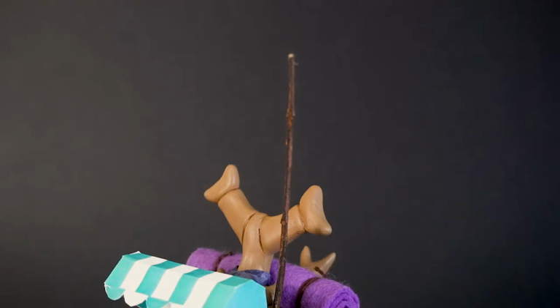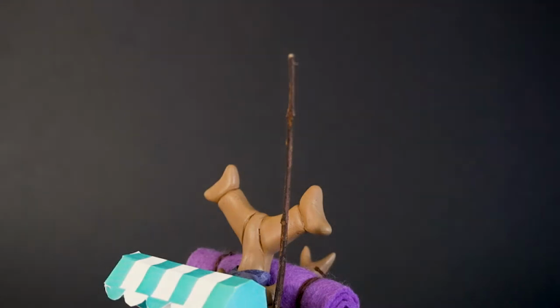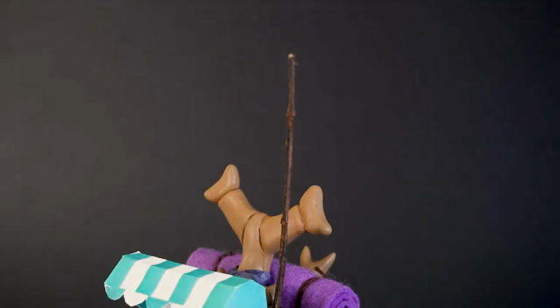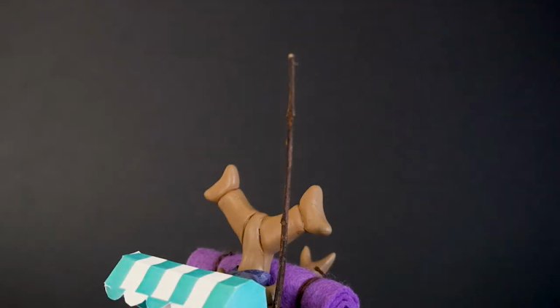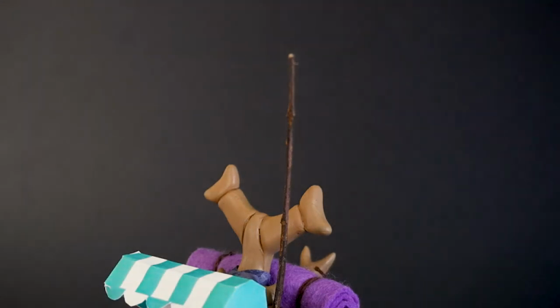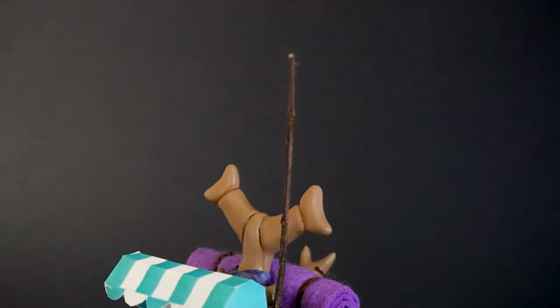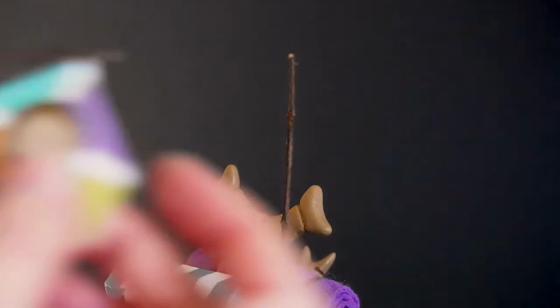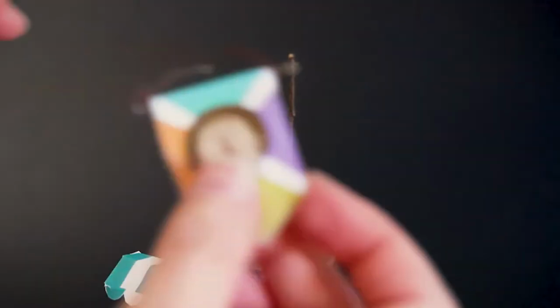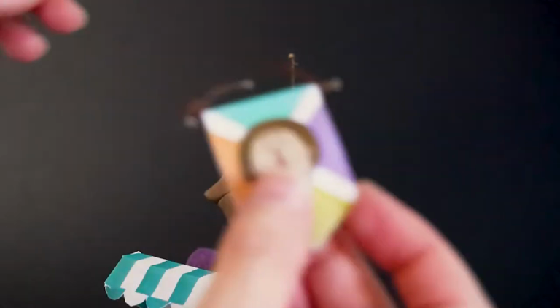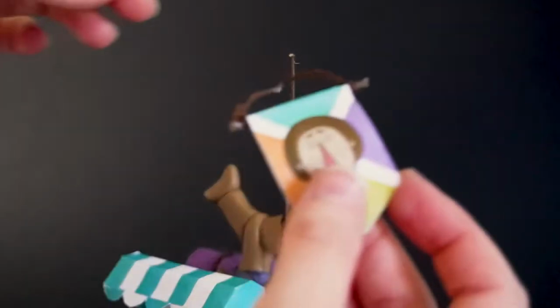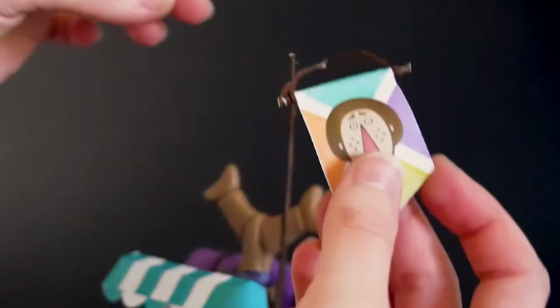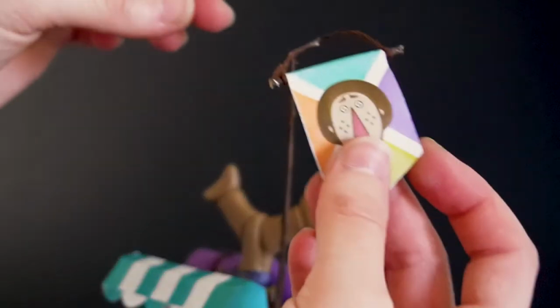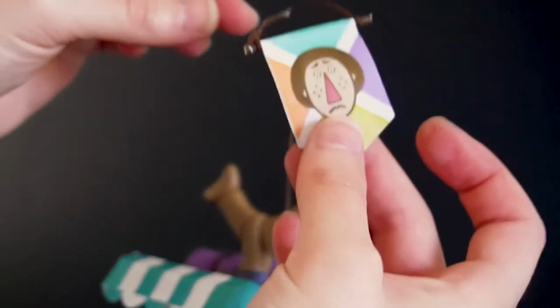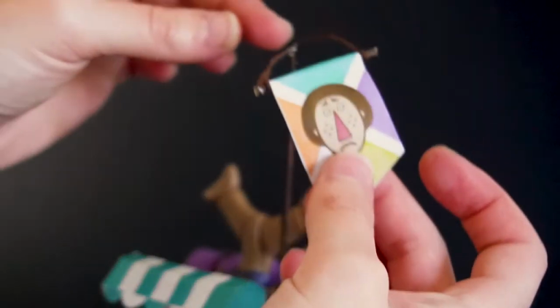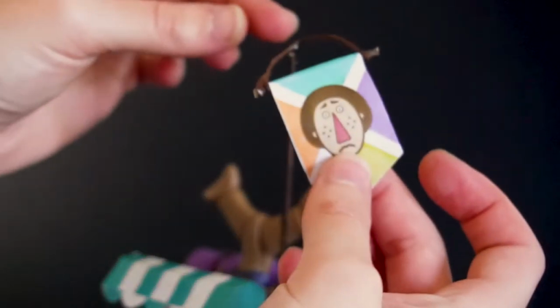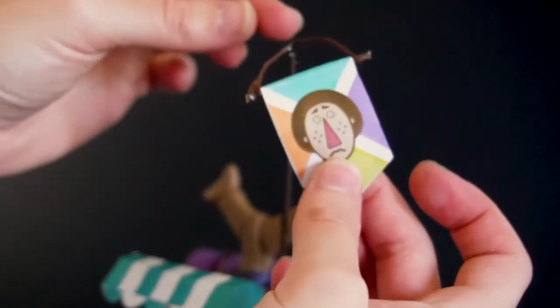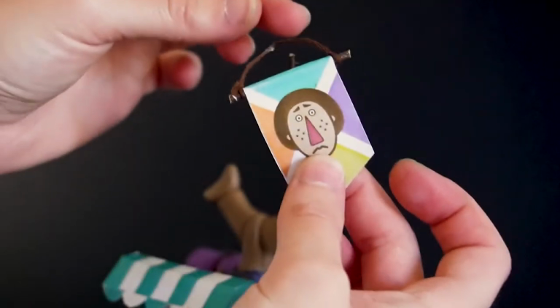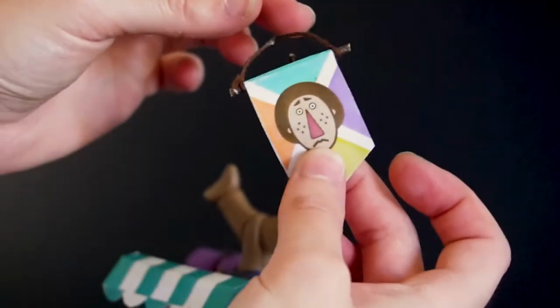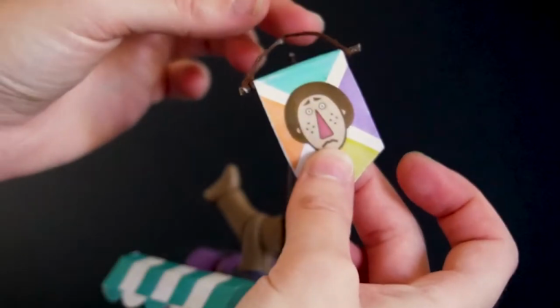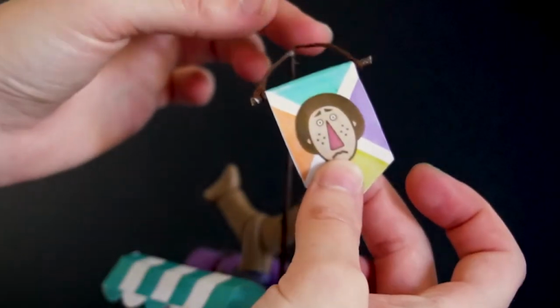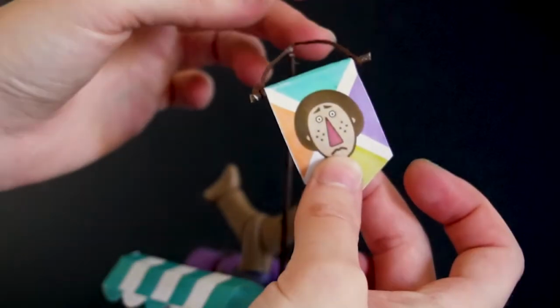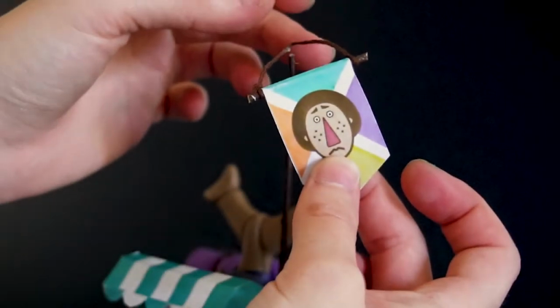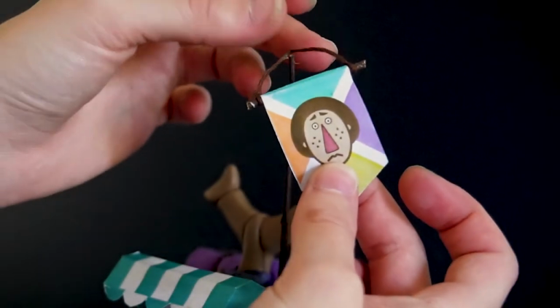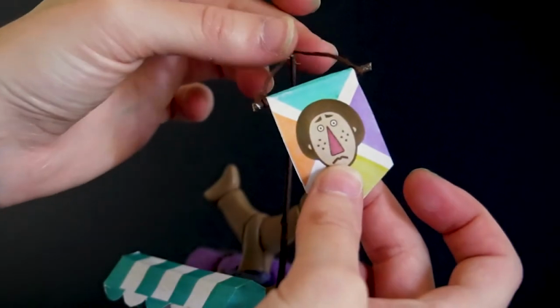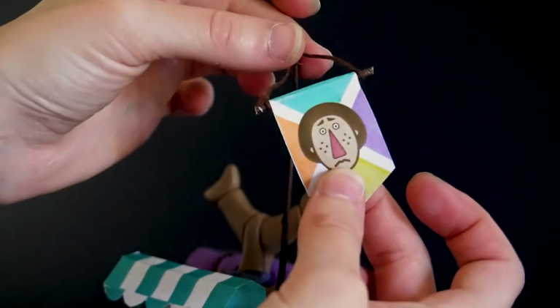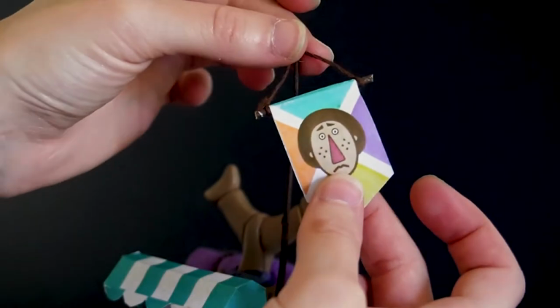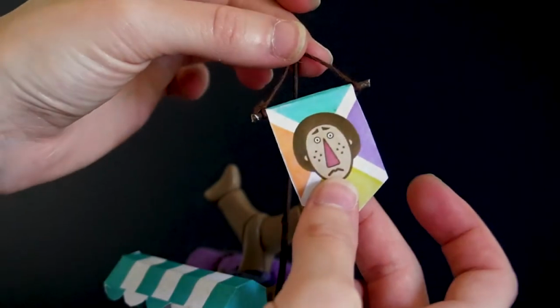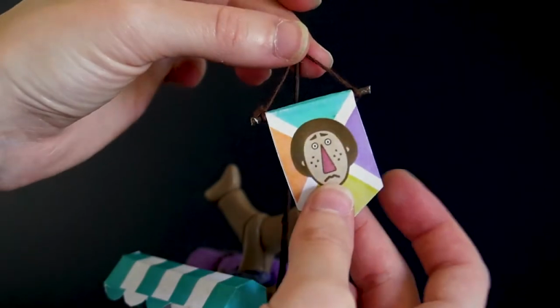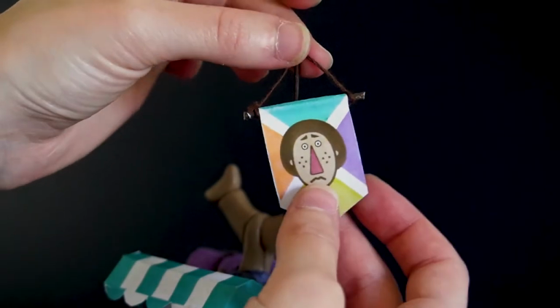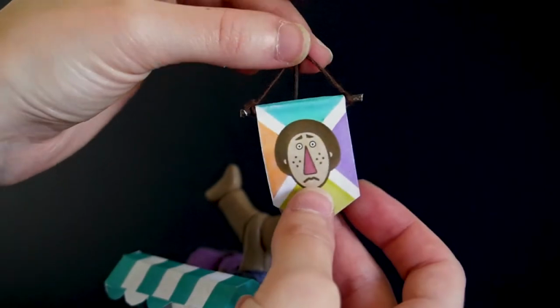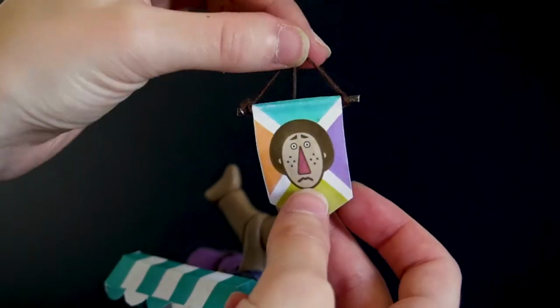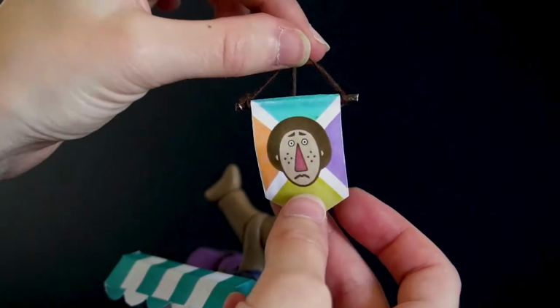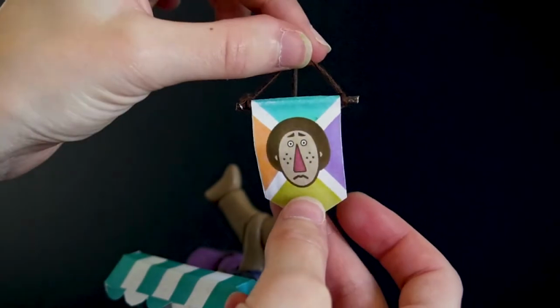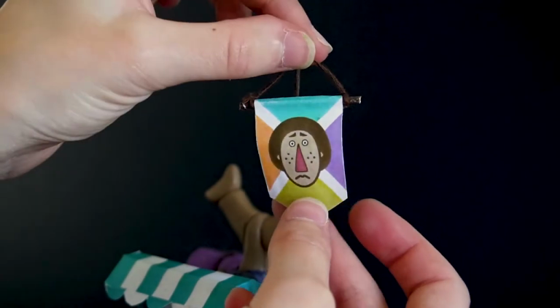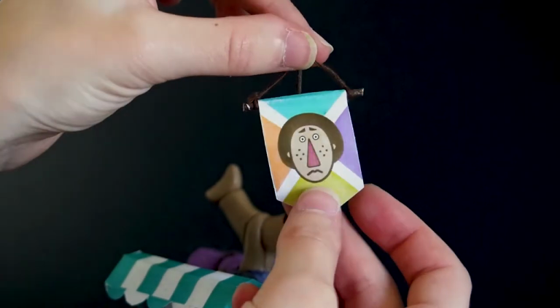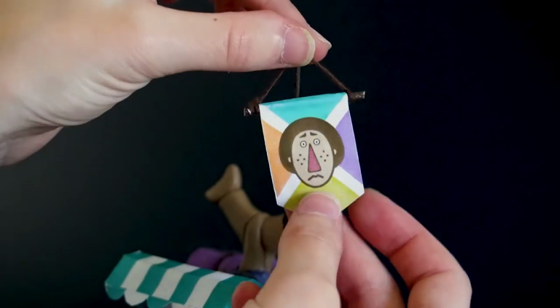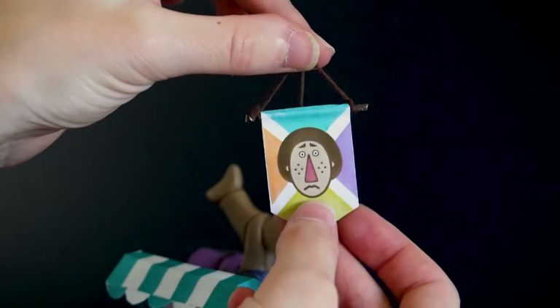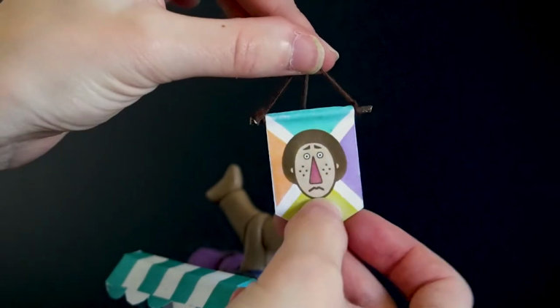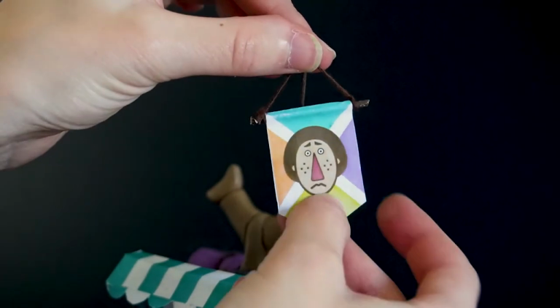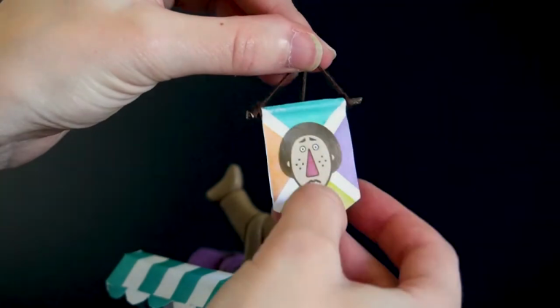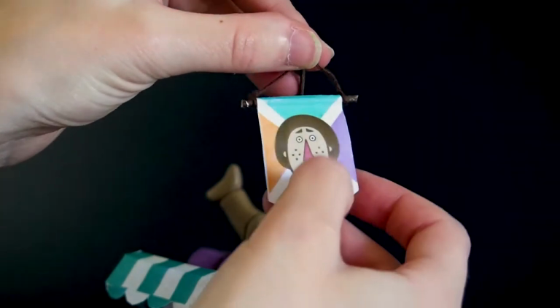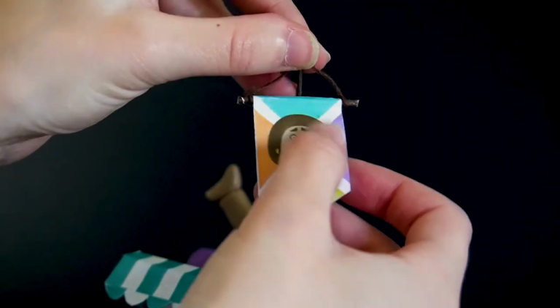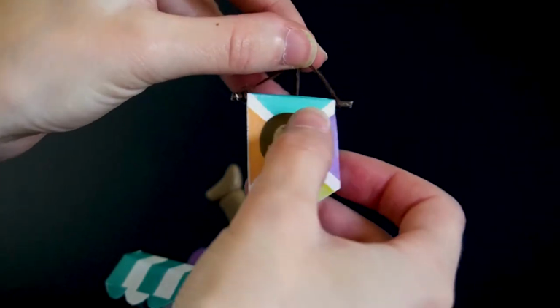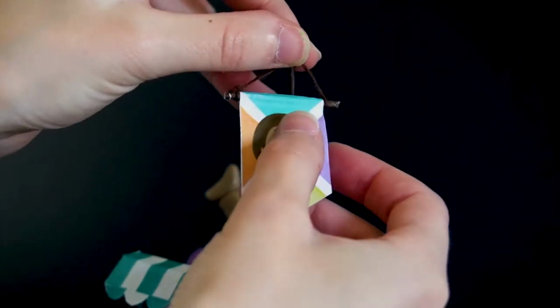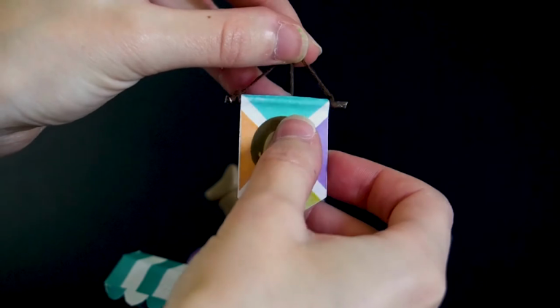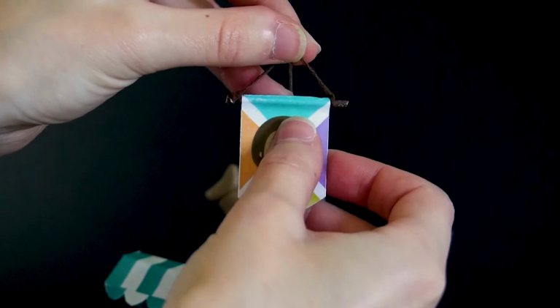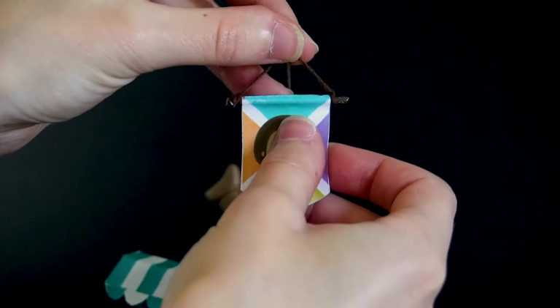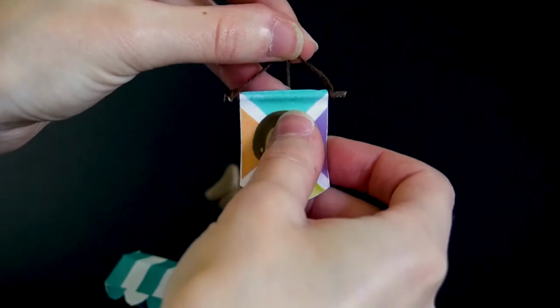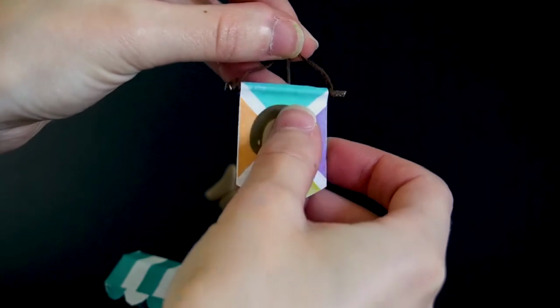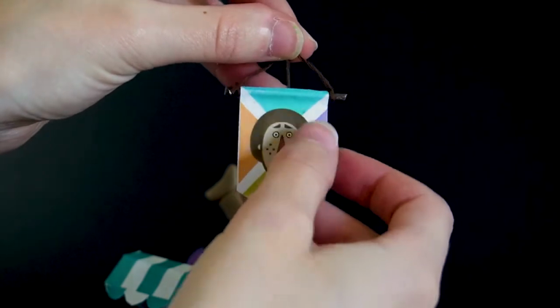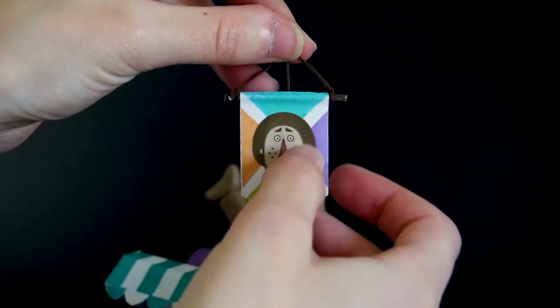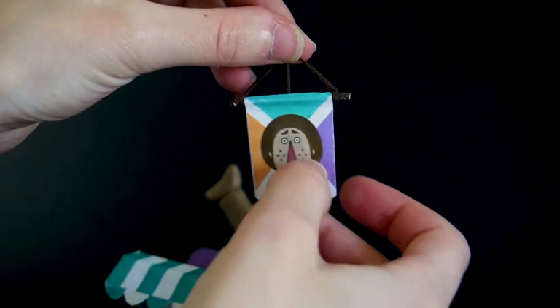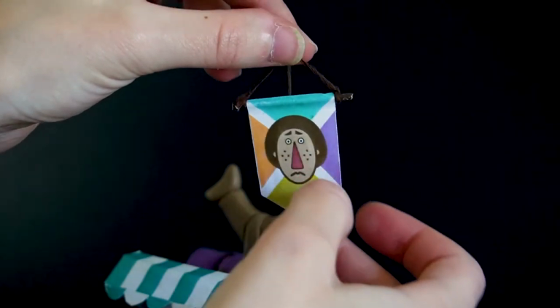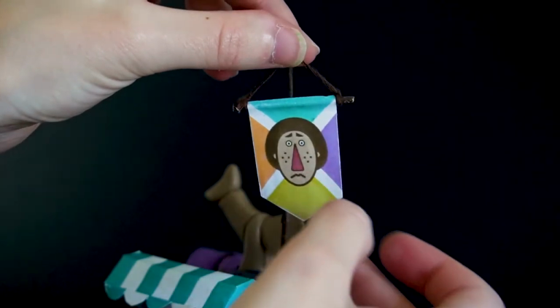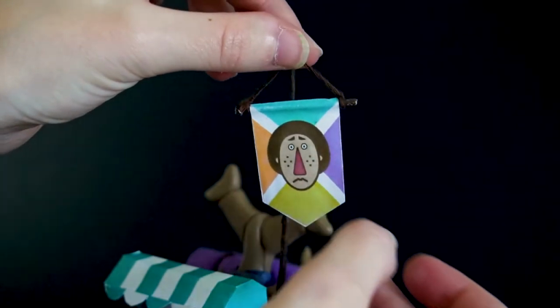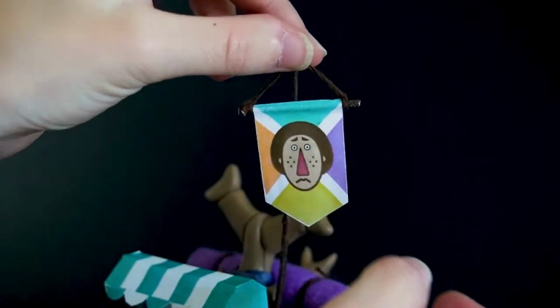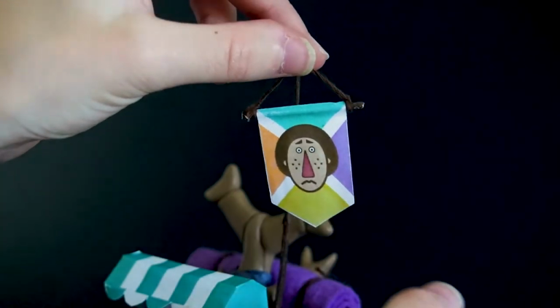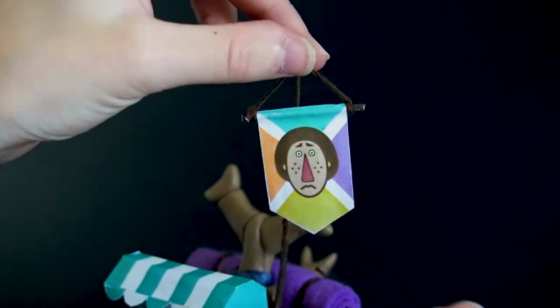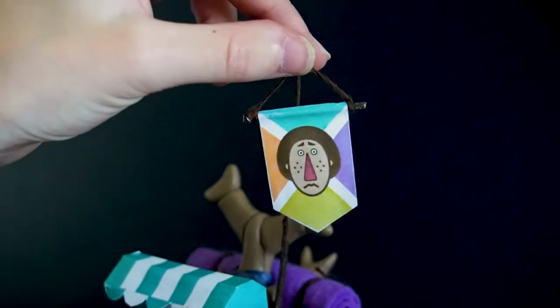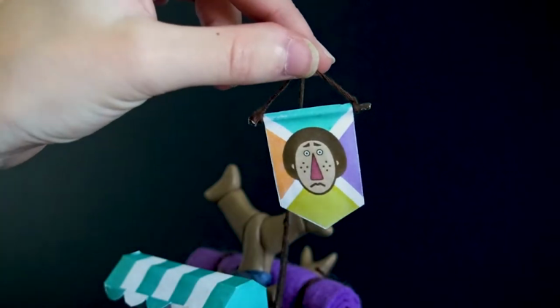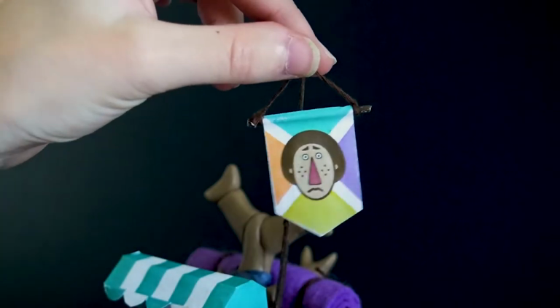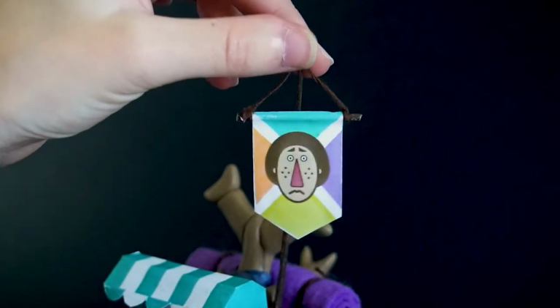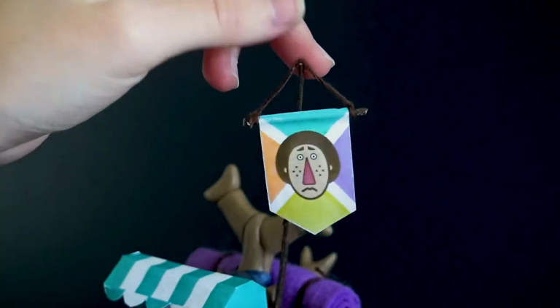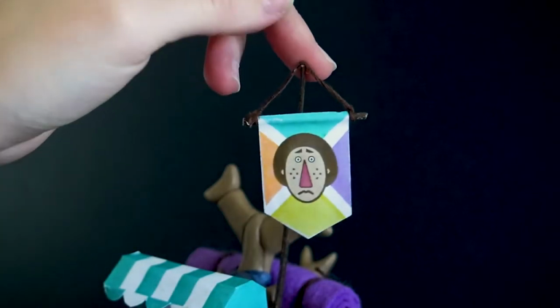Hey there and welcome back! In today's video, I'll show you how I made Beetle from Breath of the Wild. Let's get started!